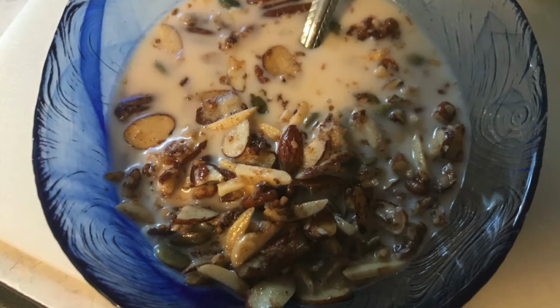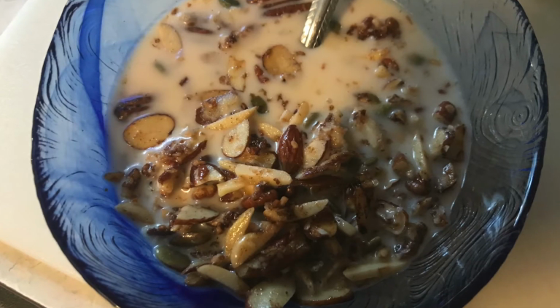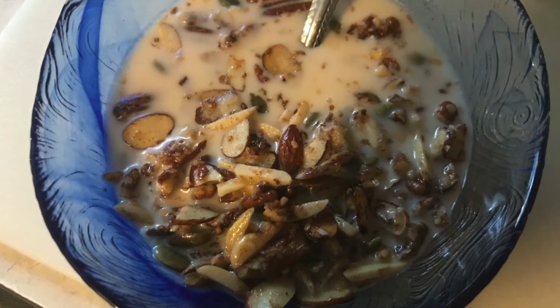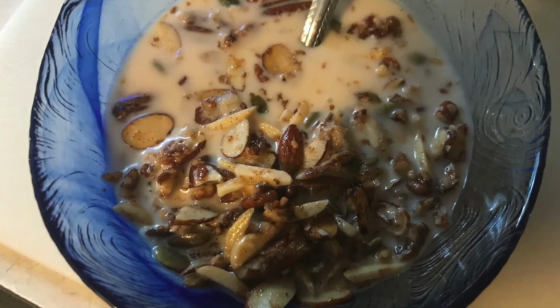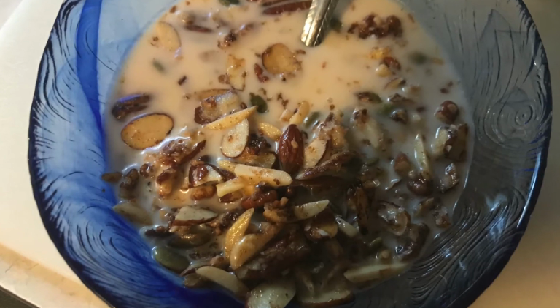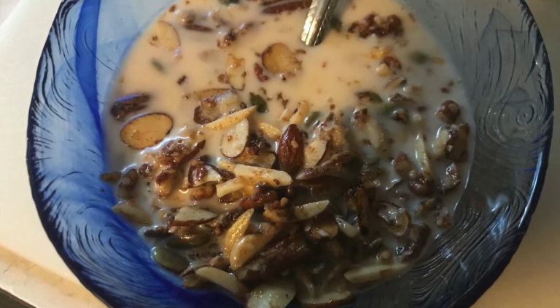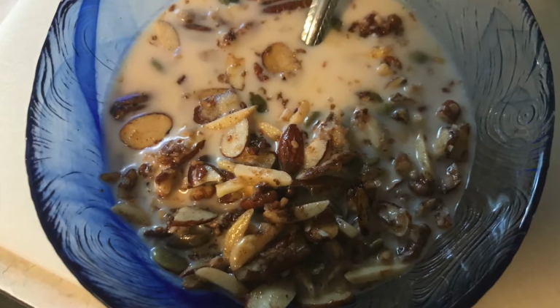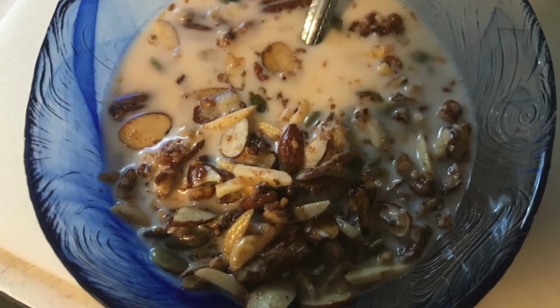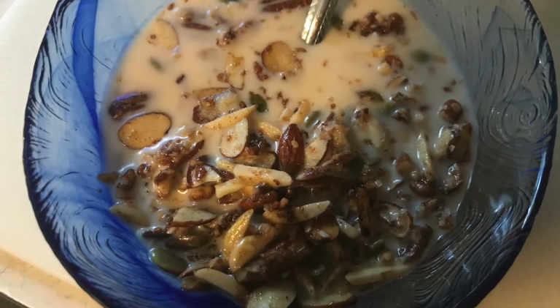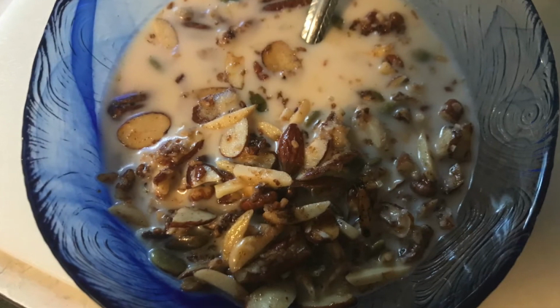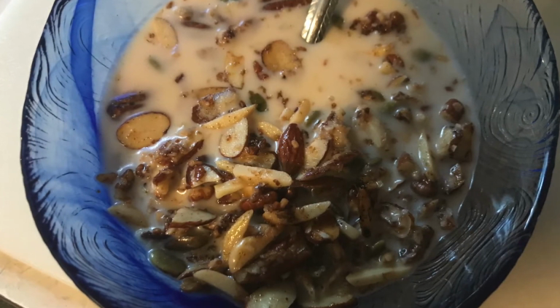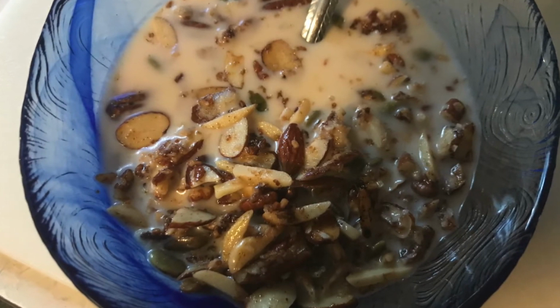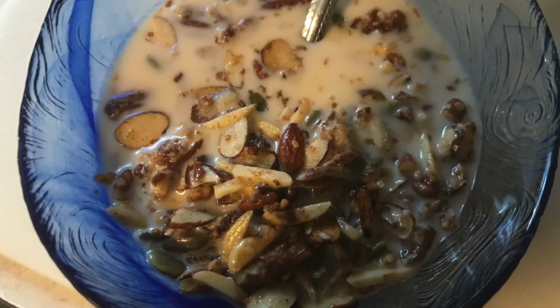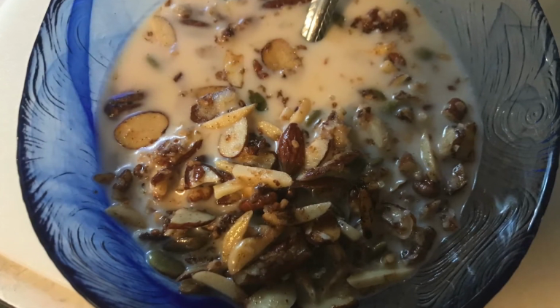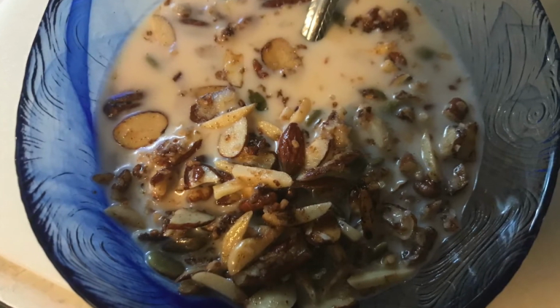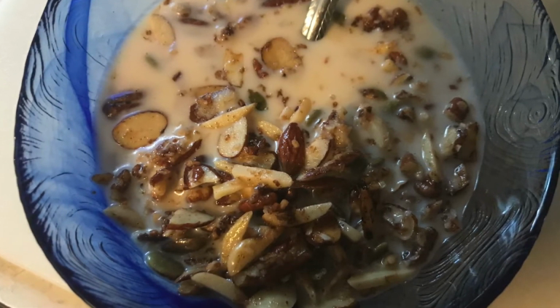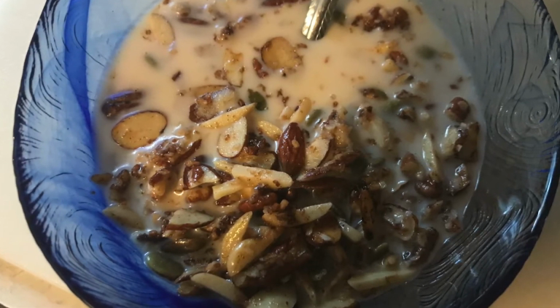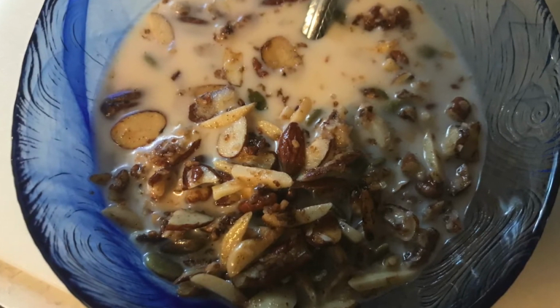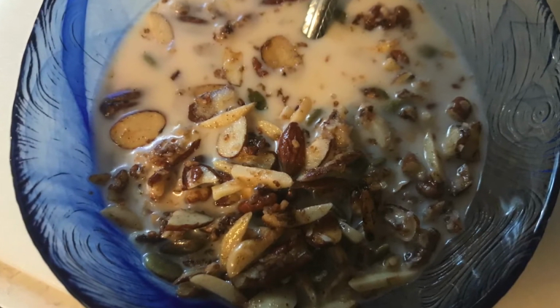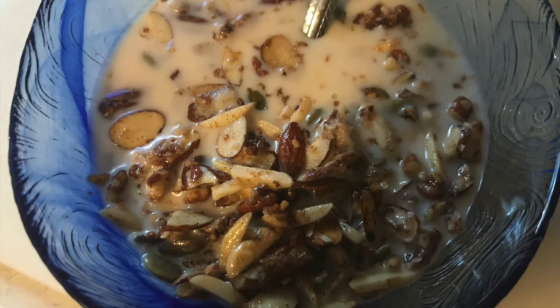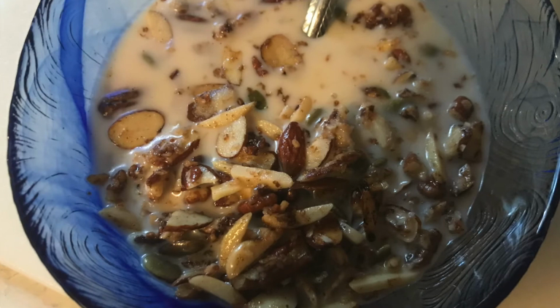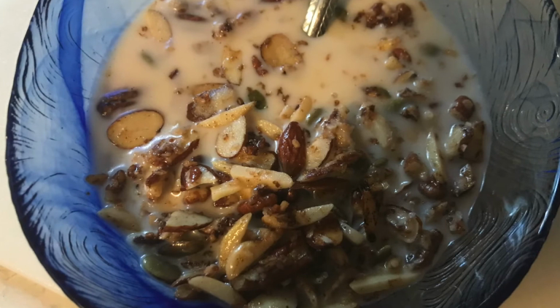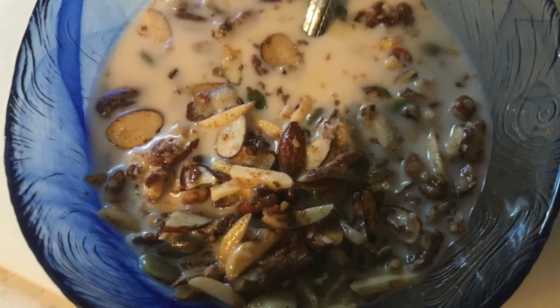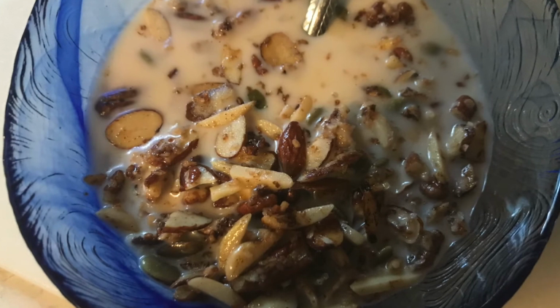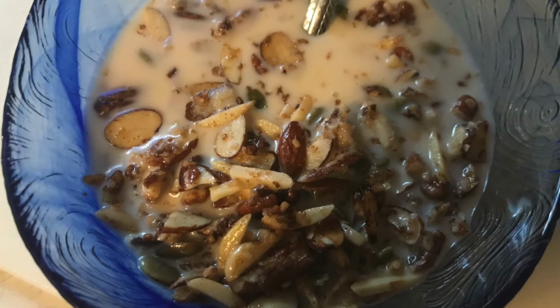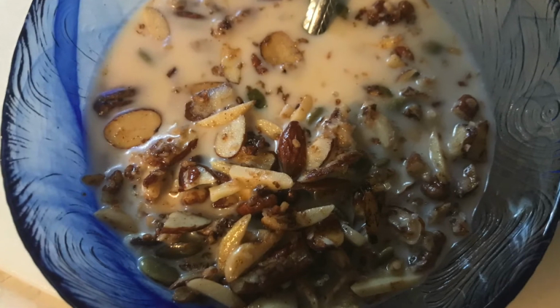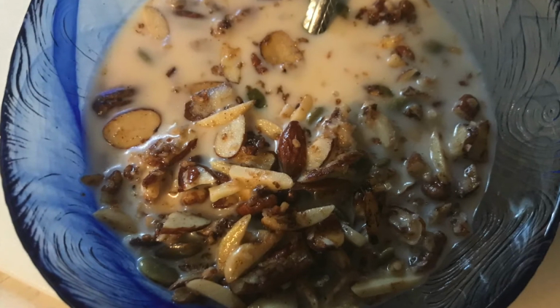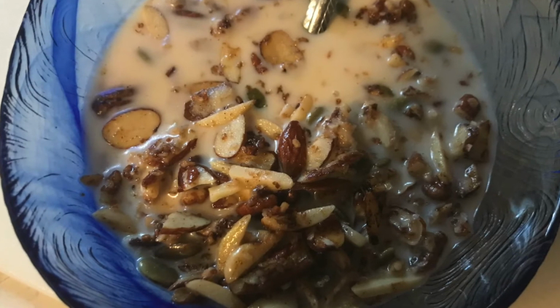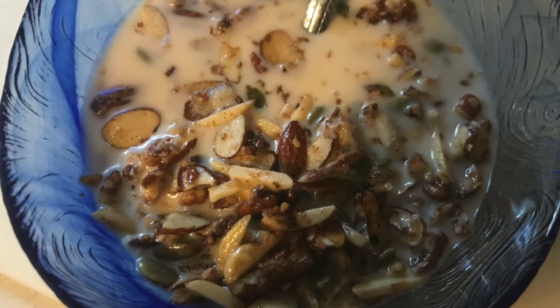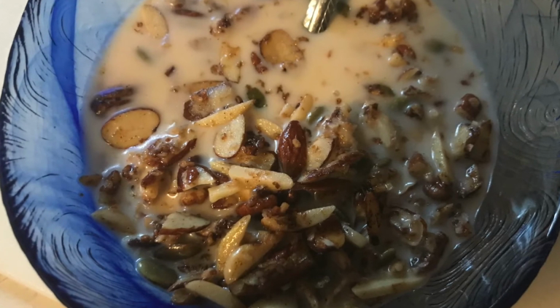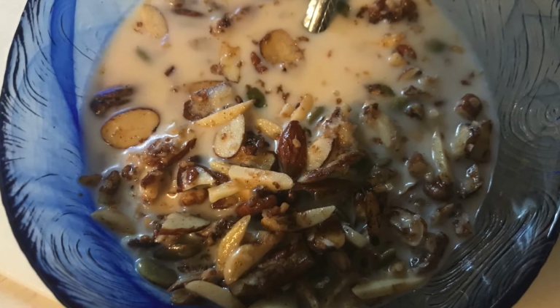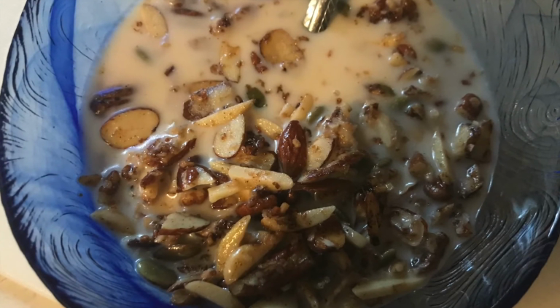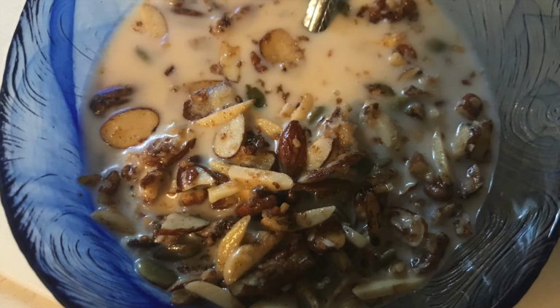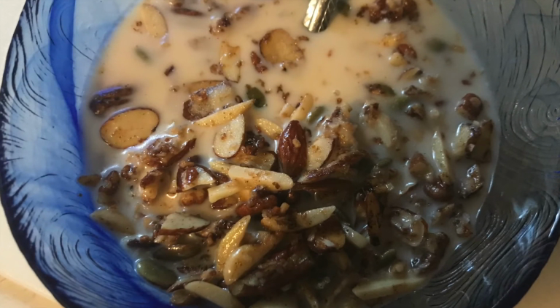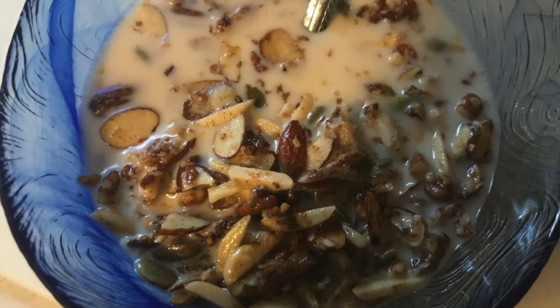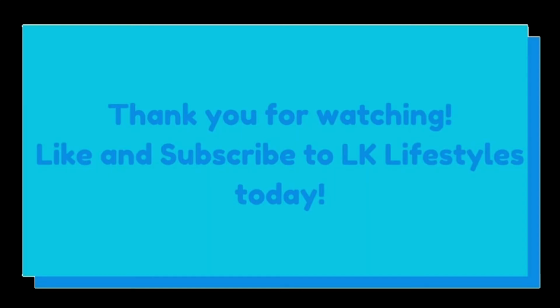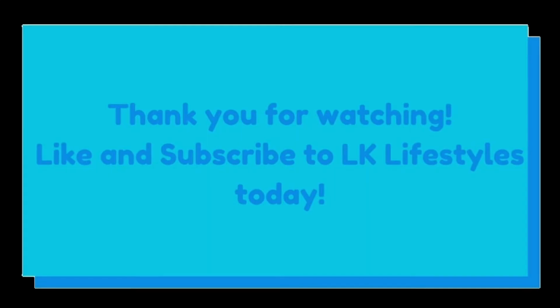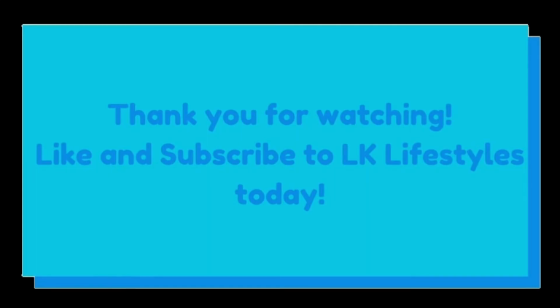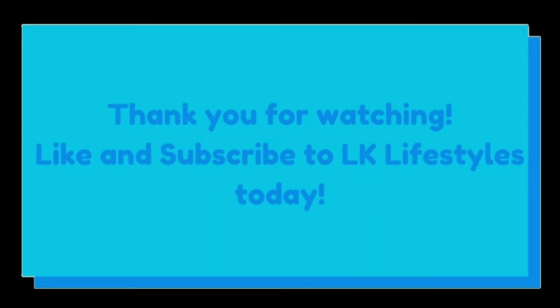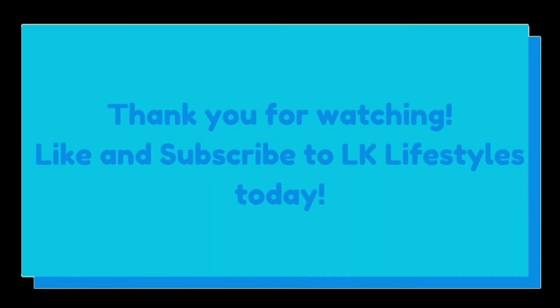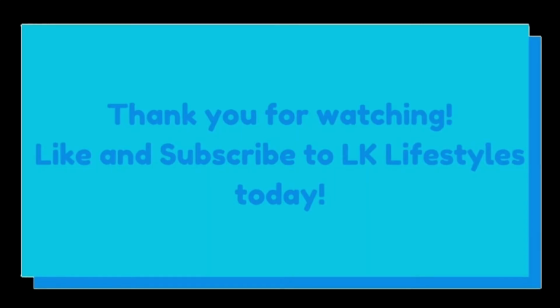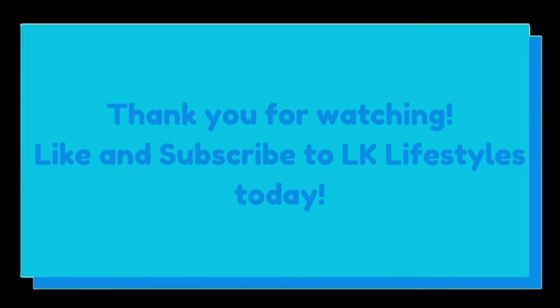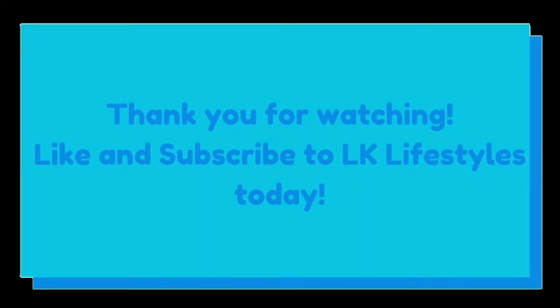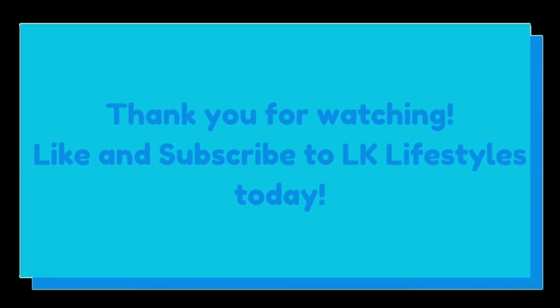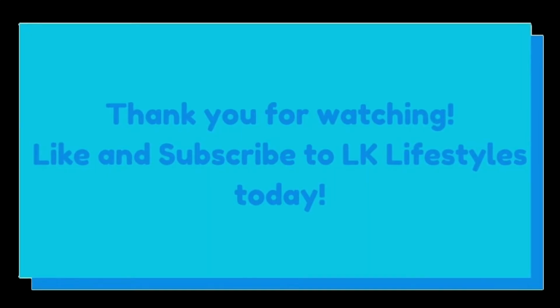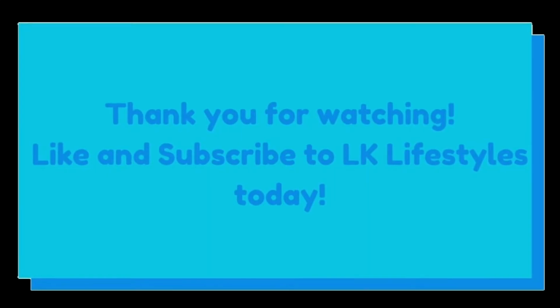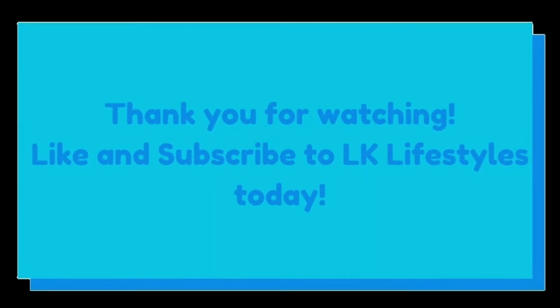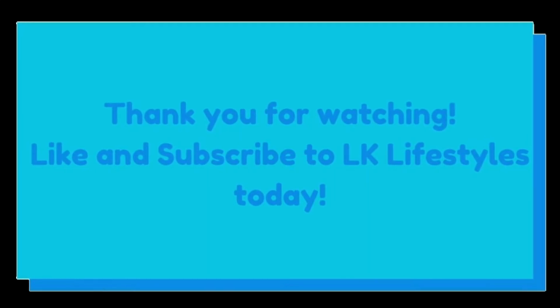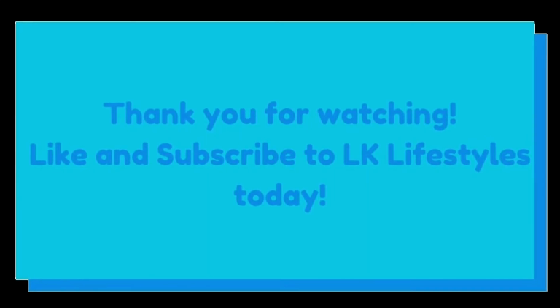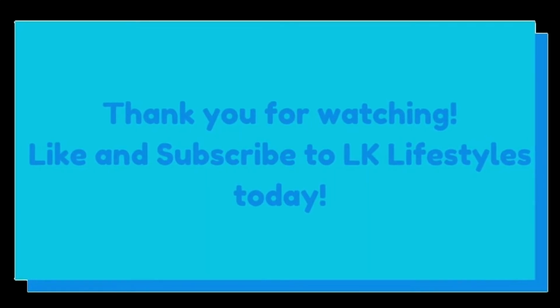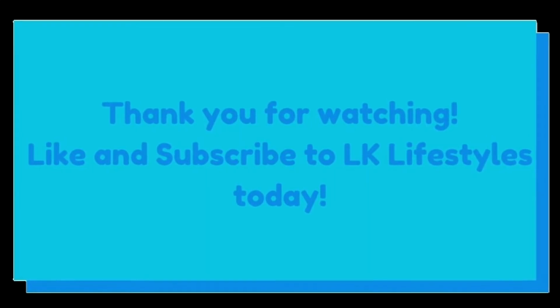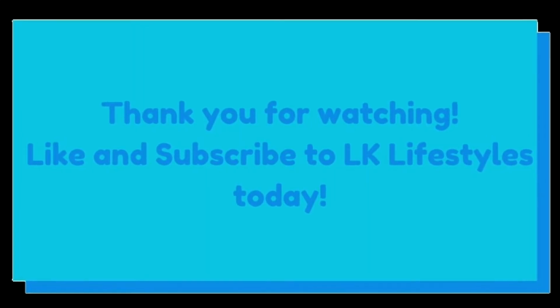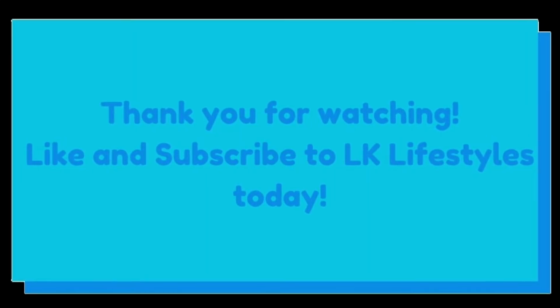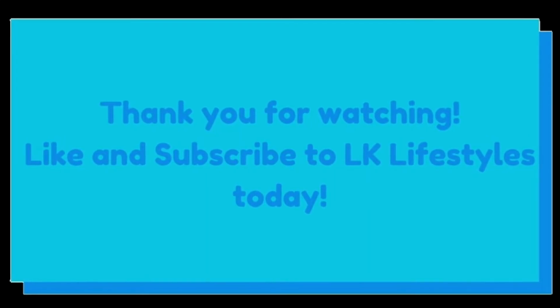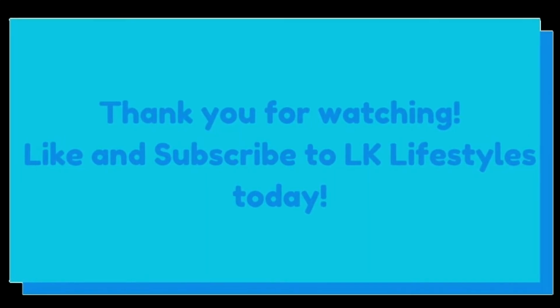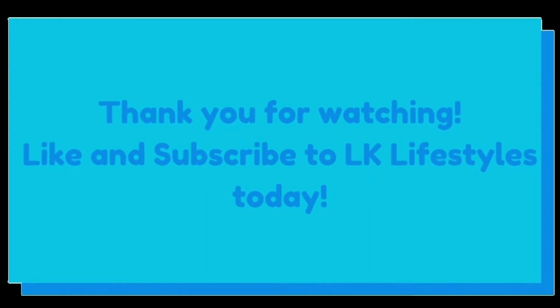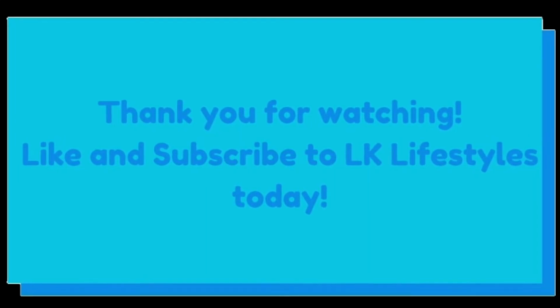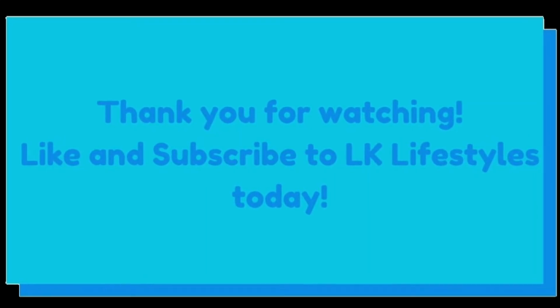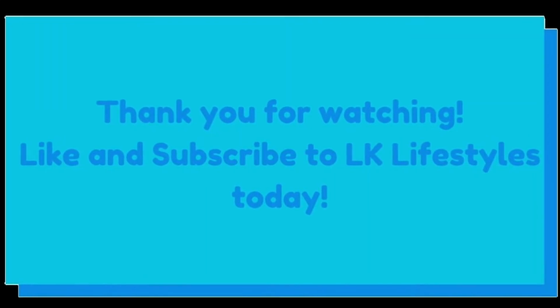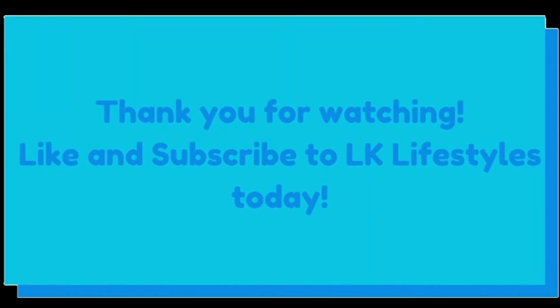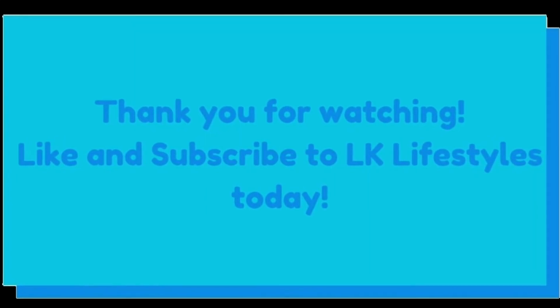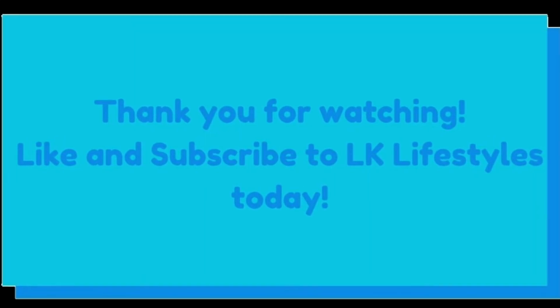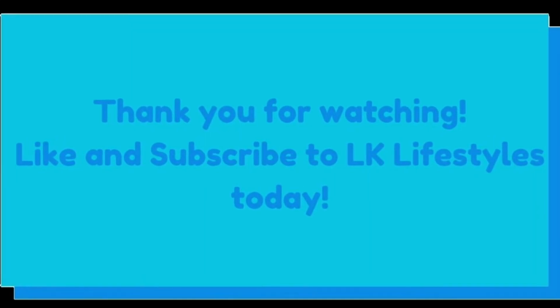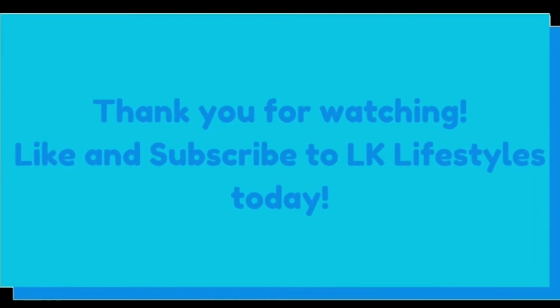If you like this video please like it and subscribe to my channel. Thanks a lot for watching and have a great day.